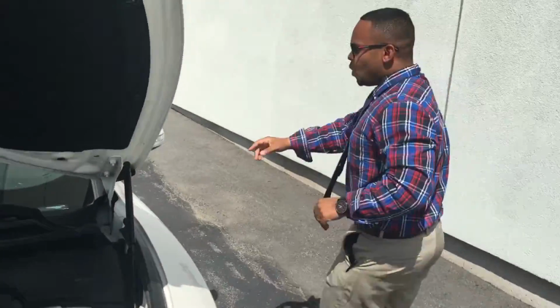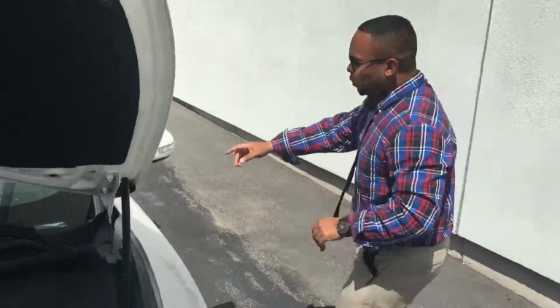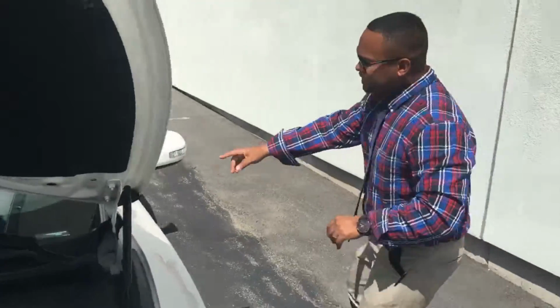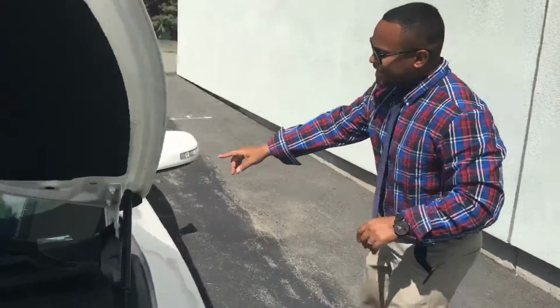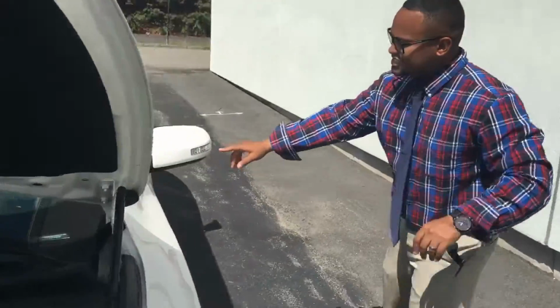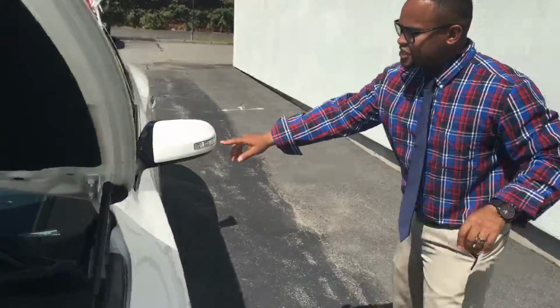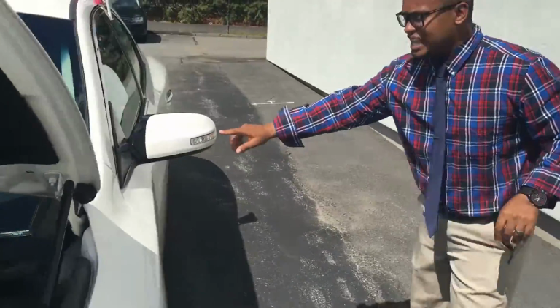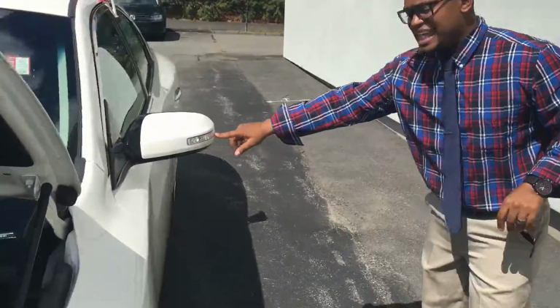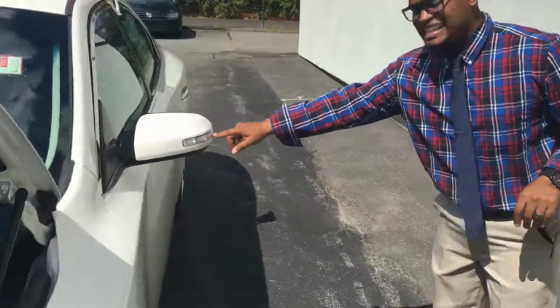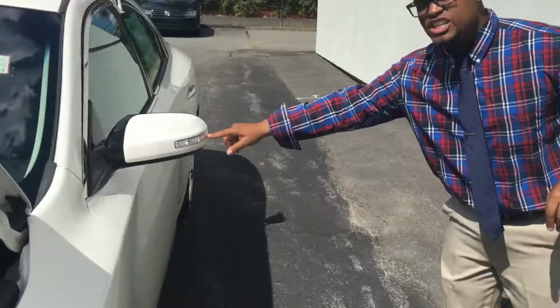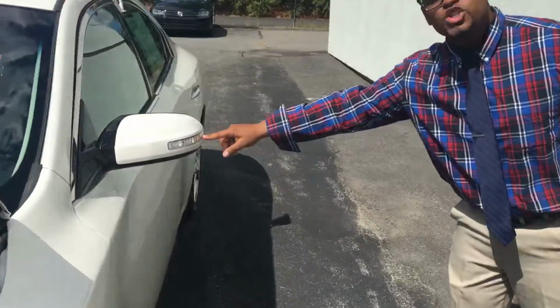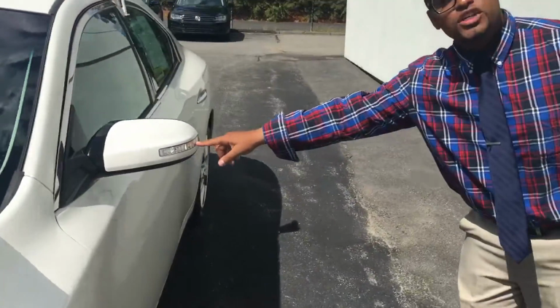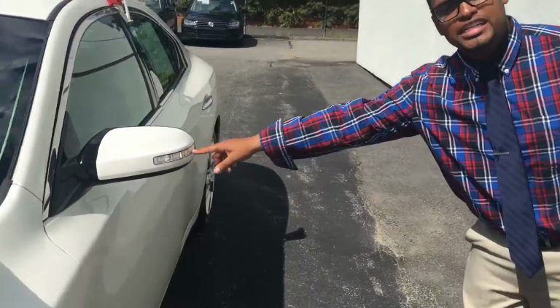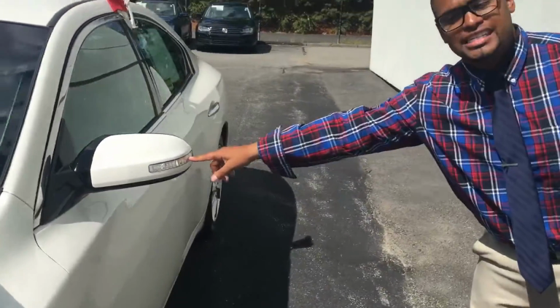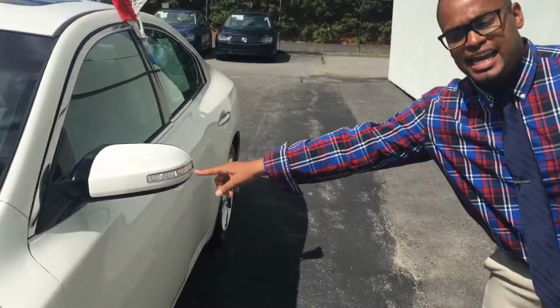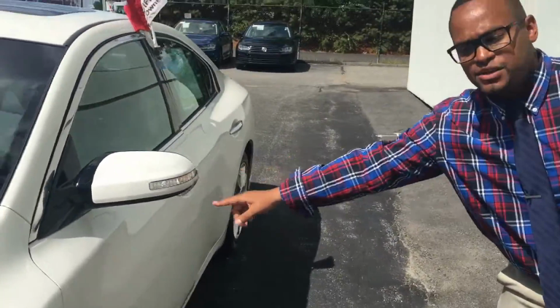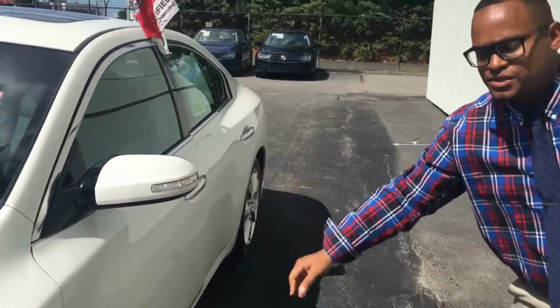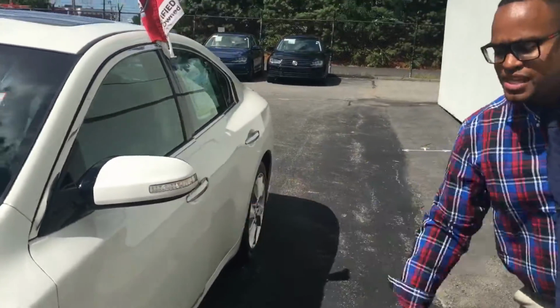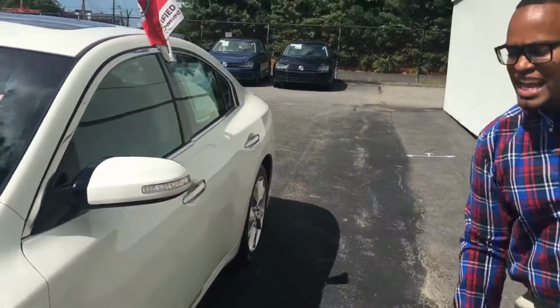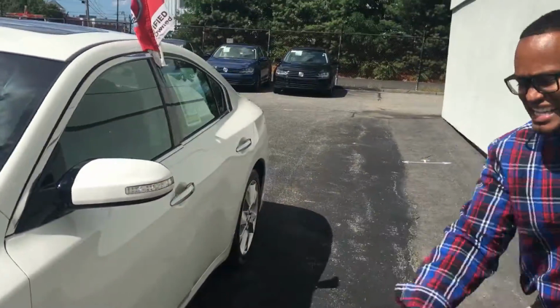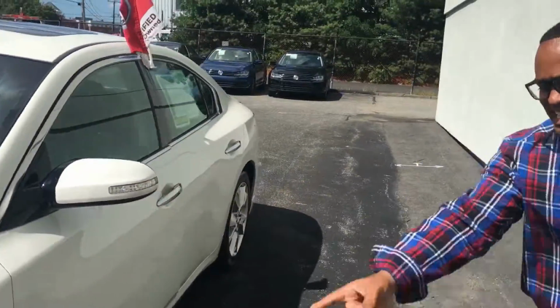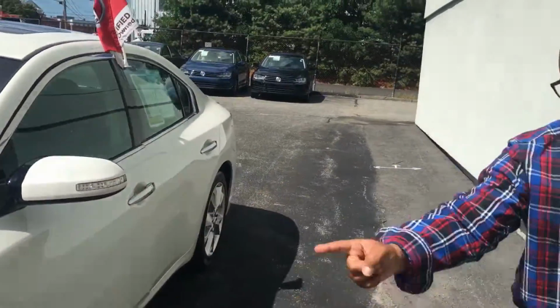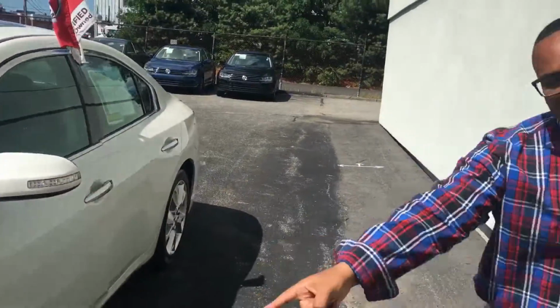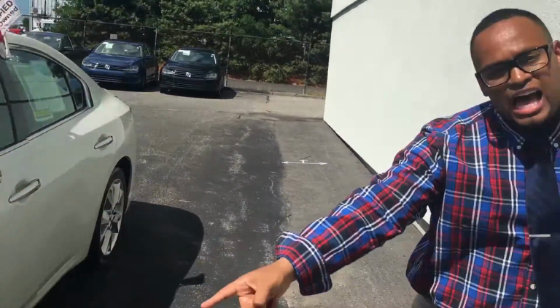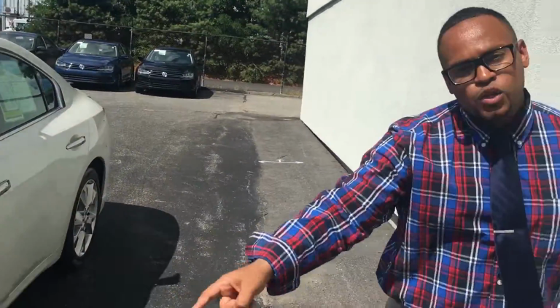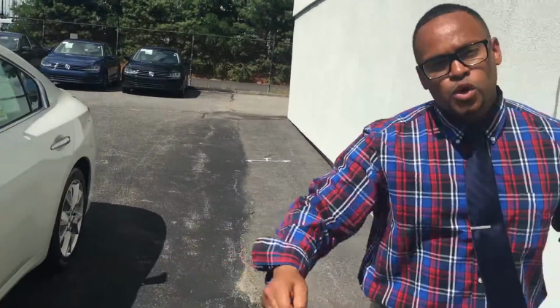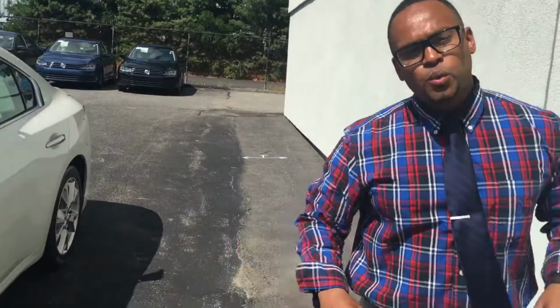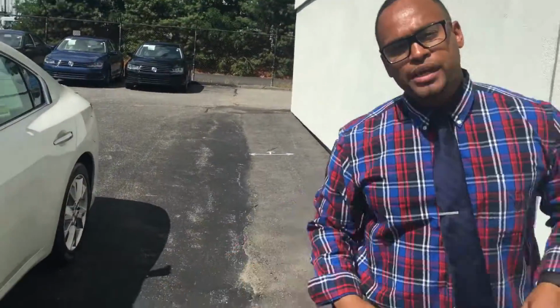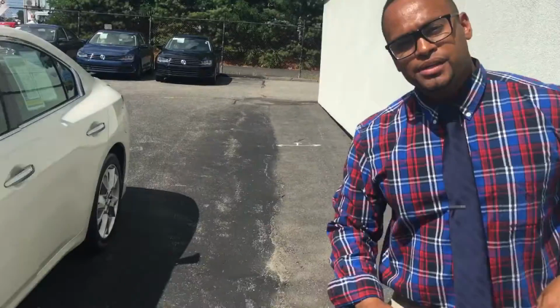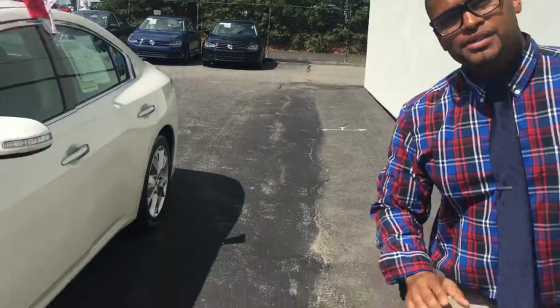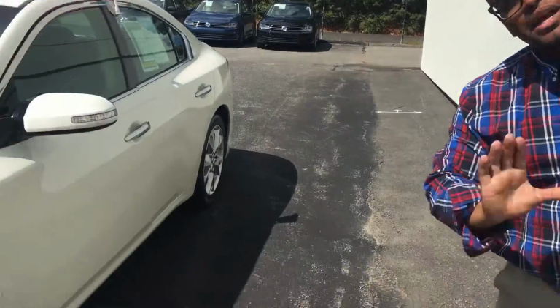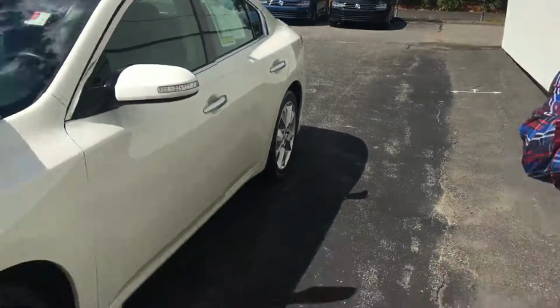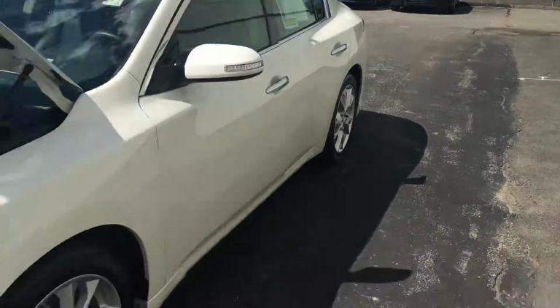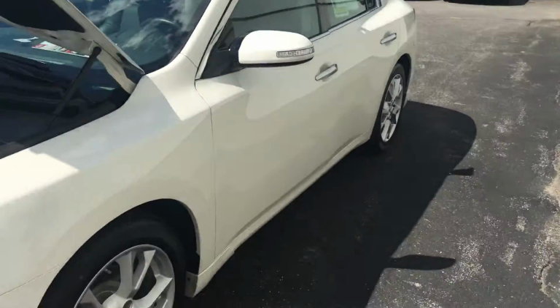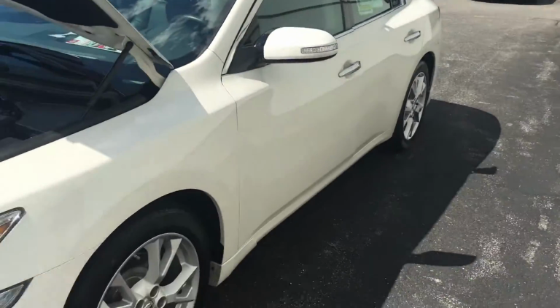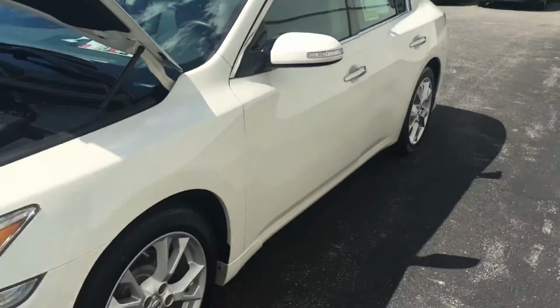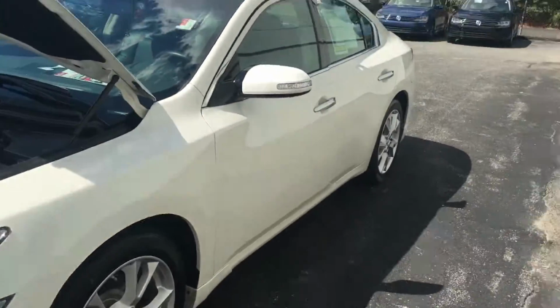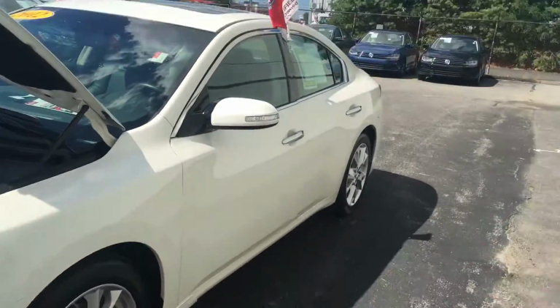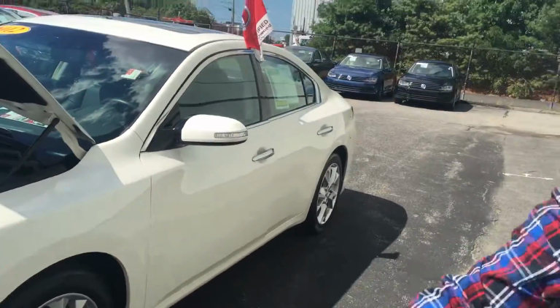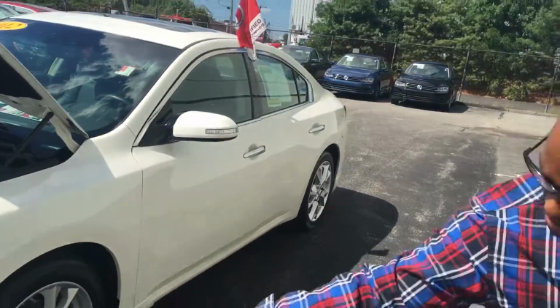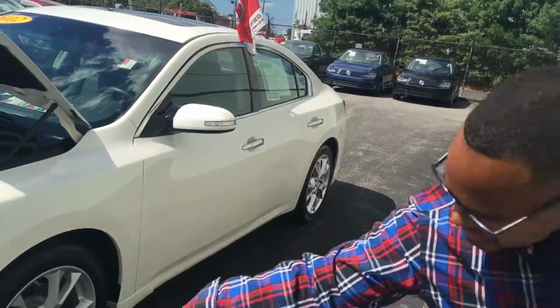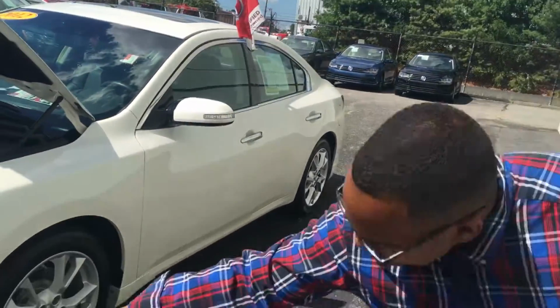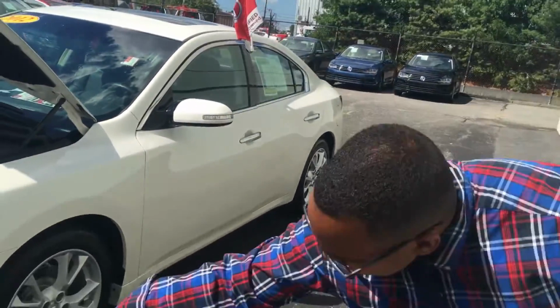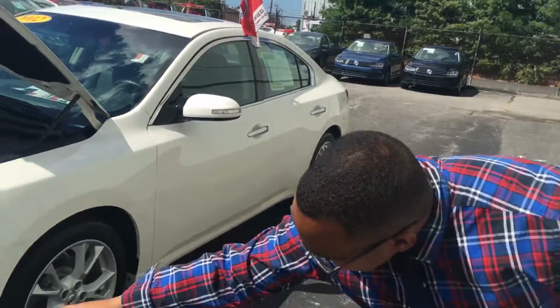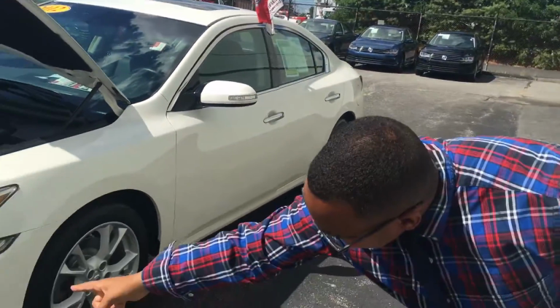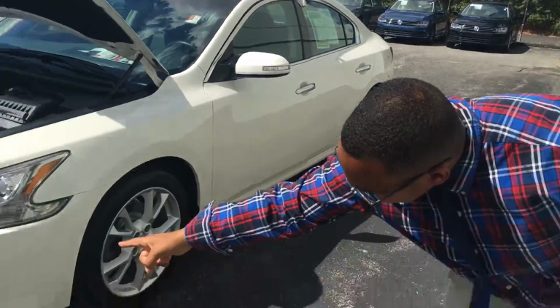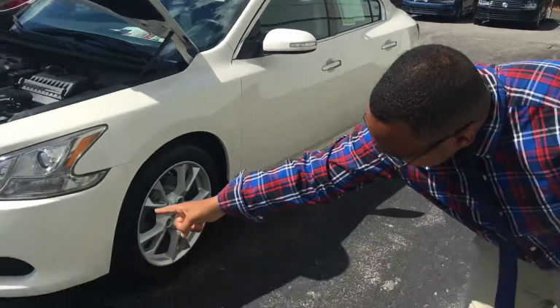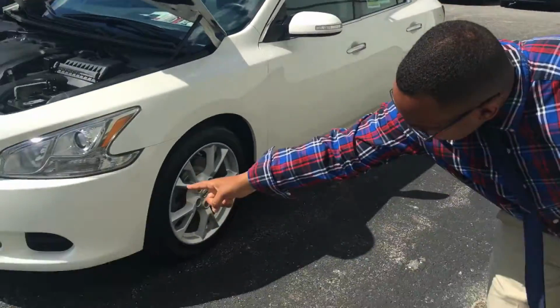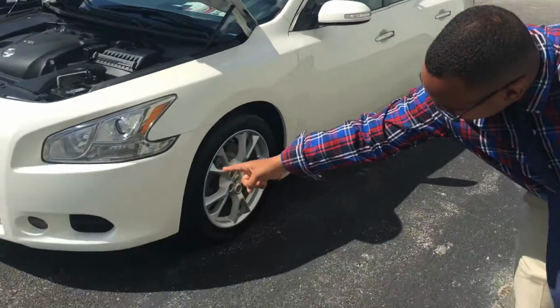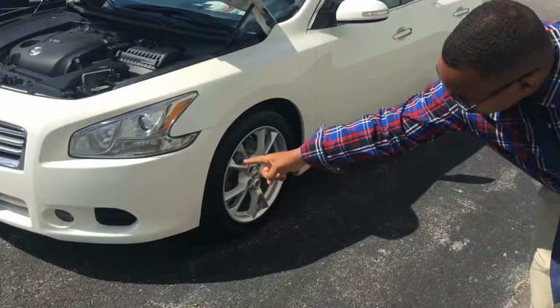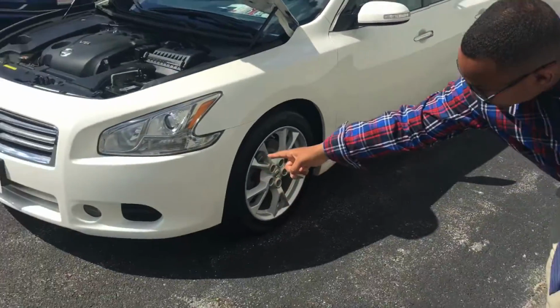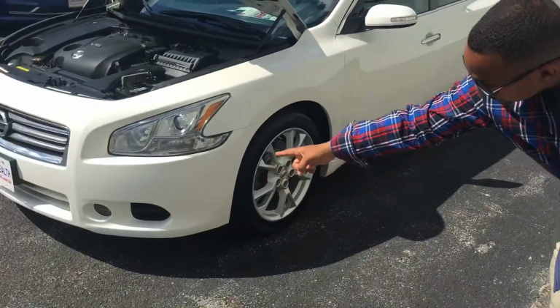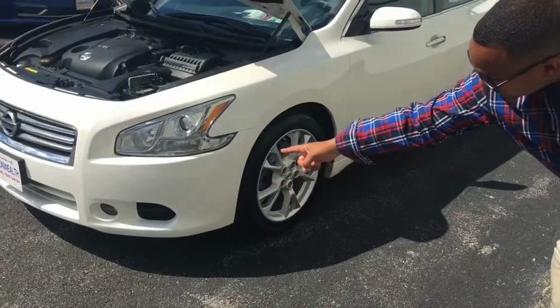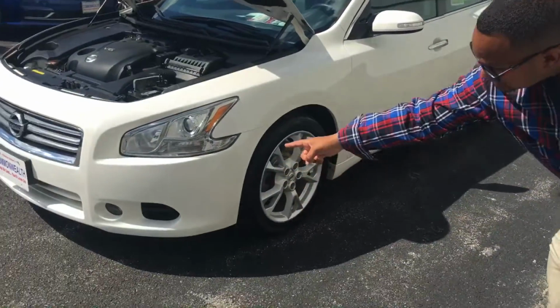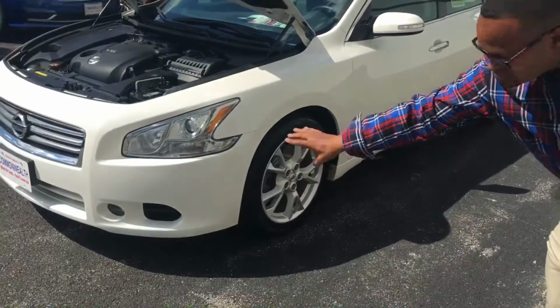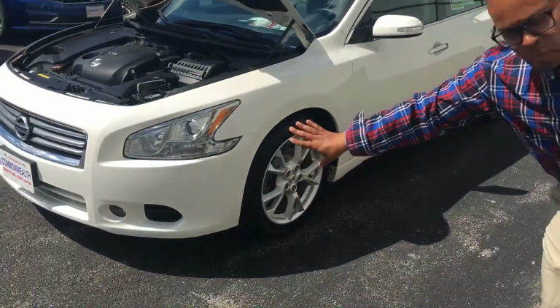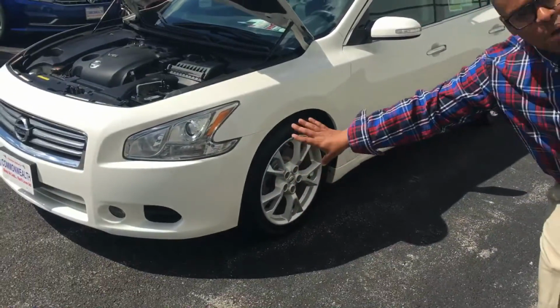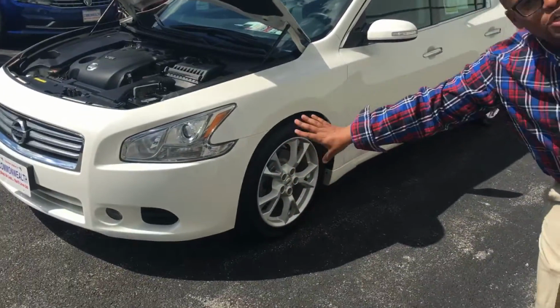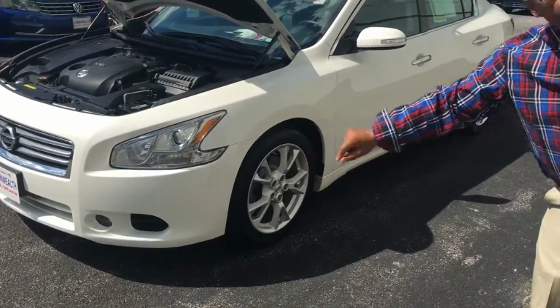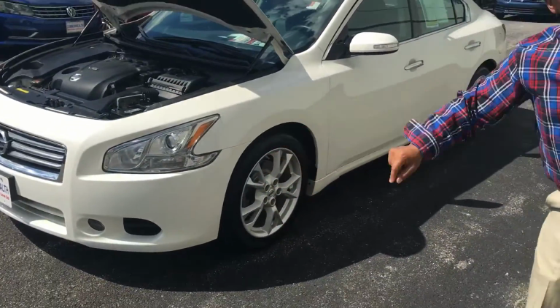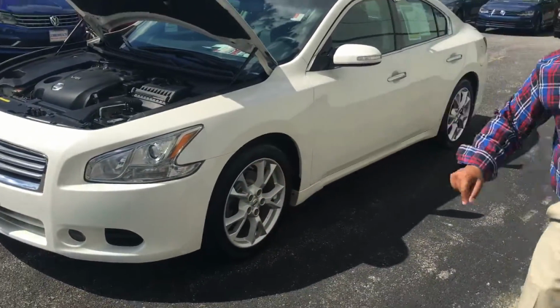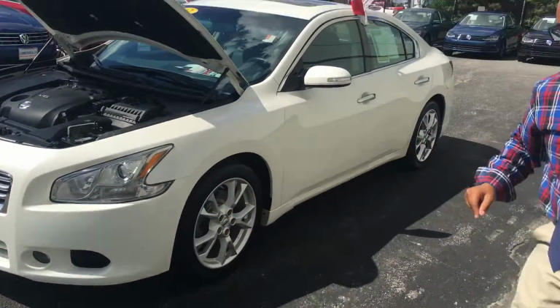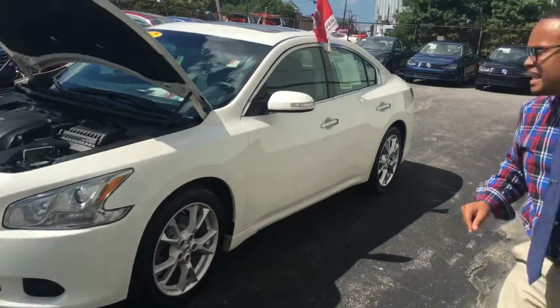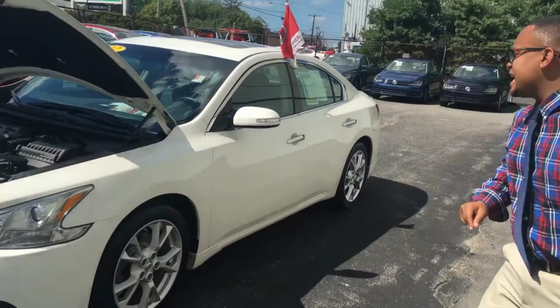What it has here is LED turn indicators. It's got the alloy wheels. It's got the fog lights here — I wanted to show you that.